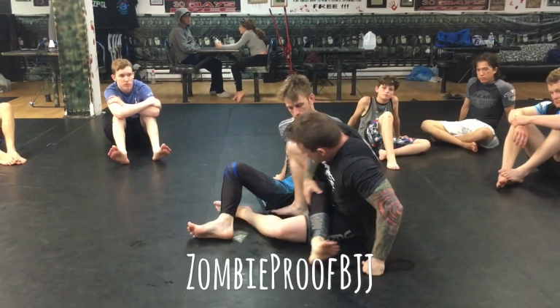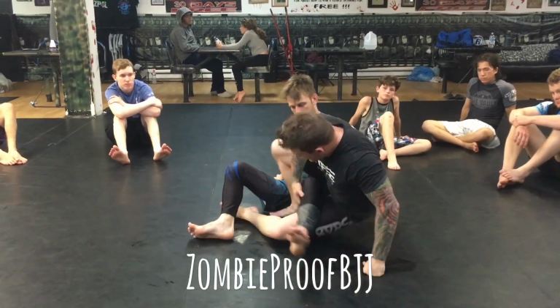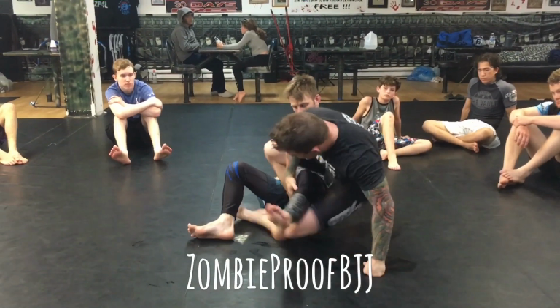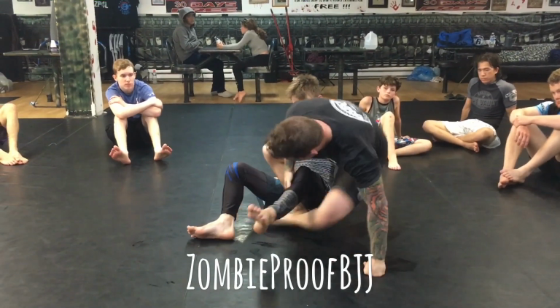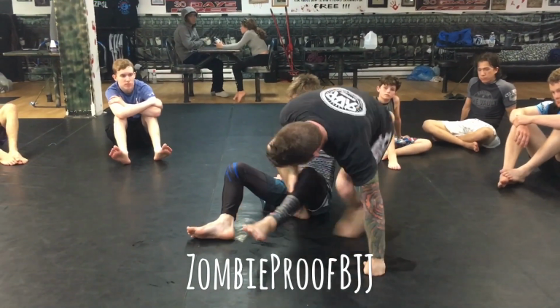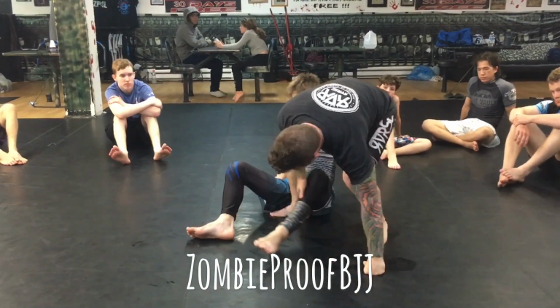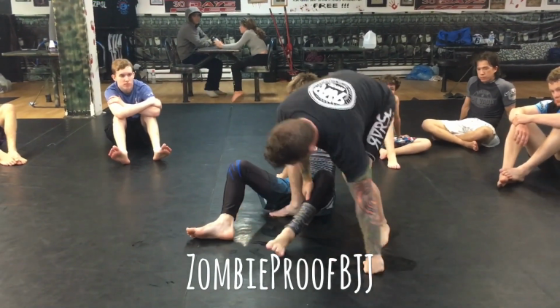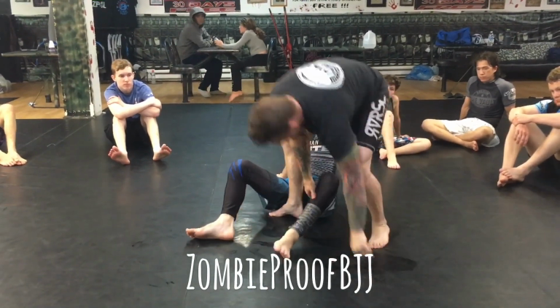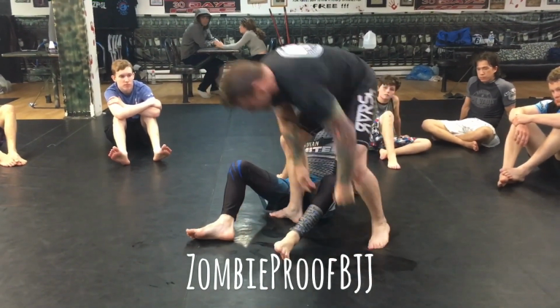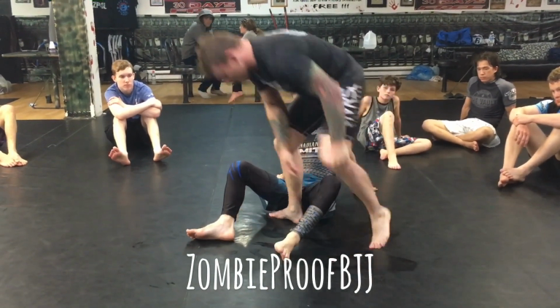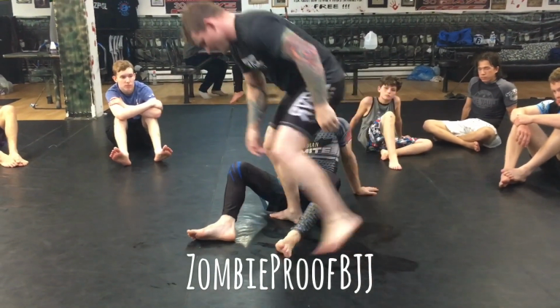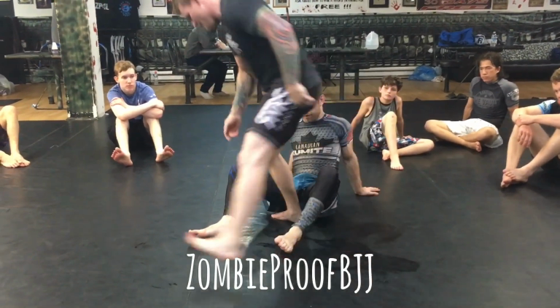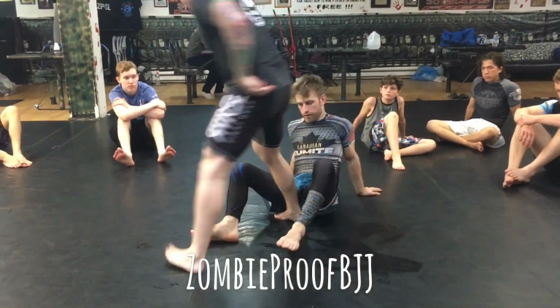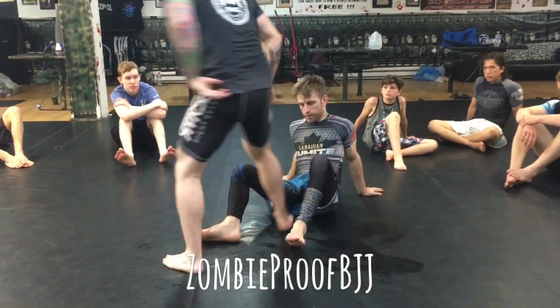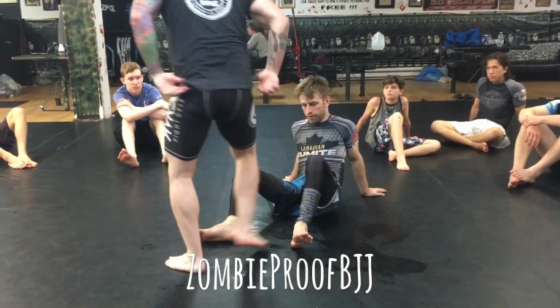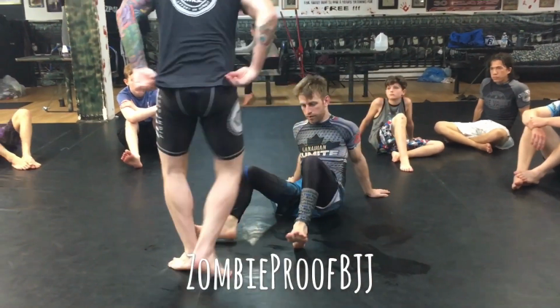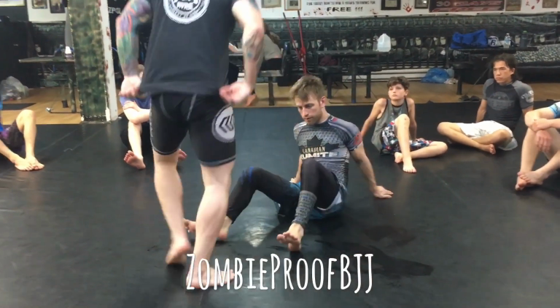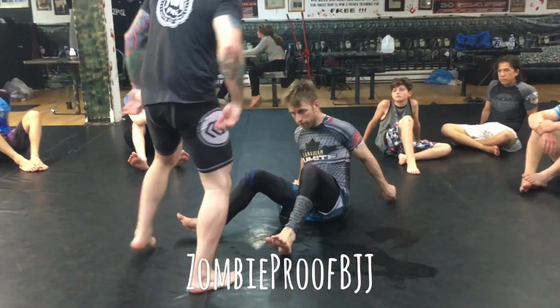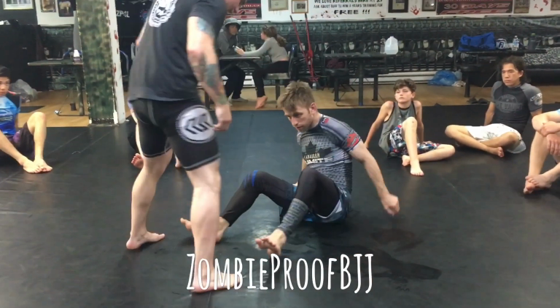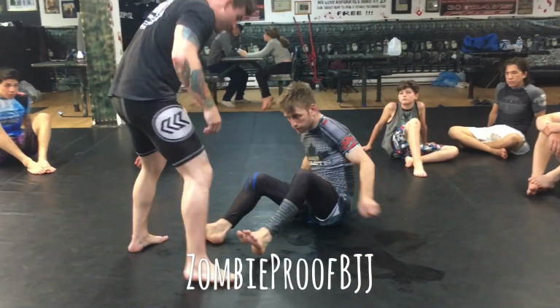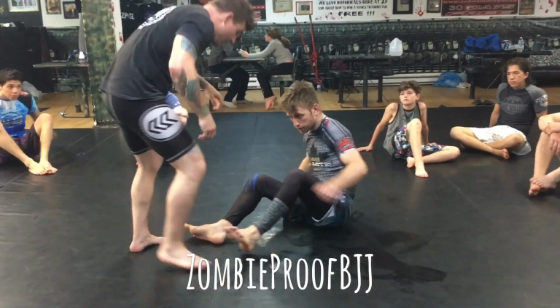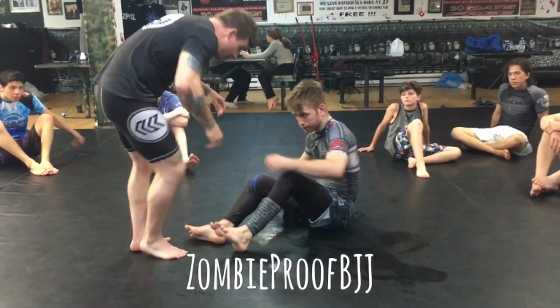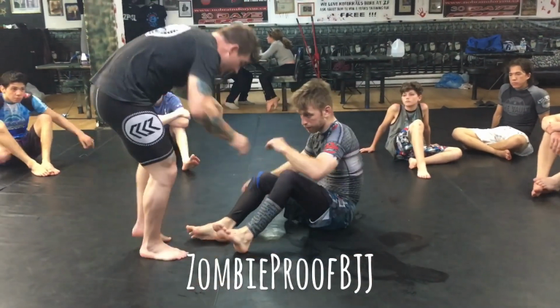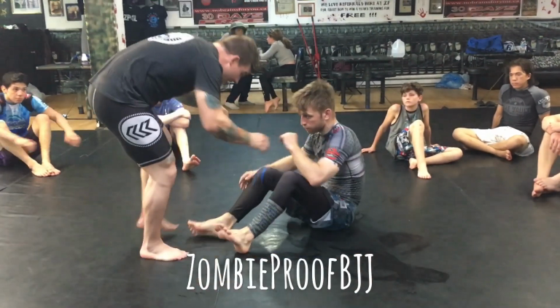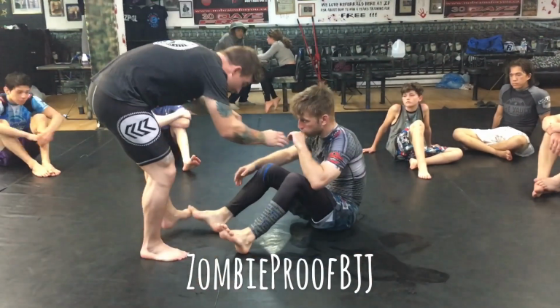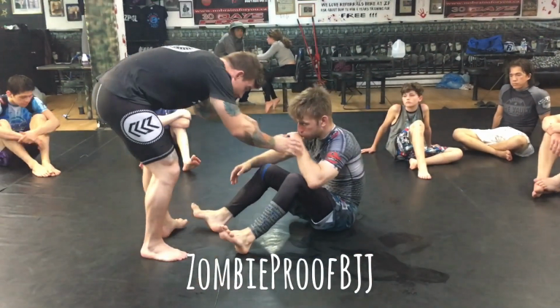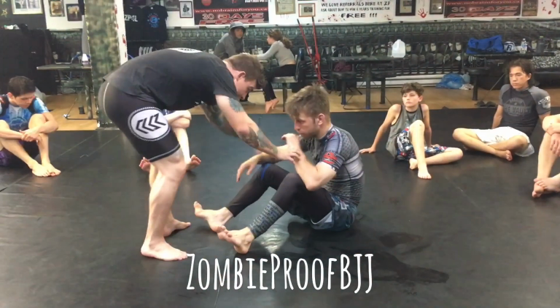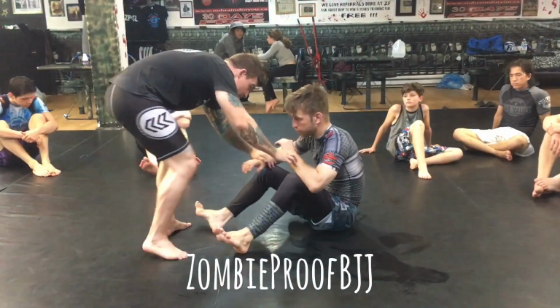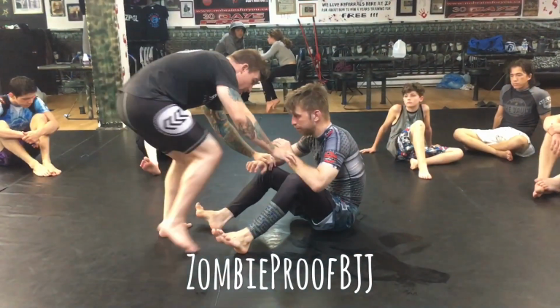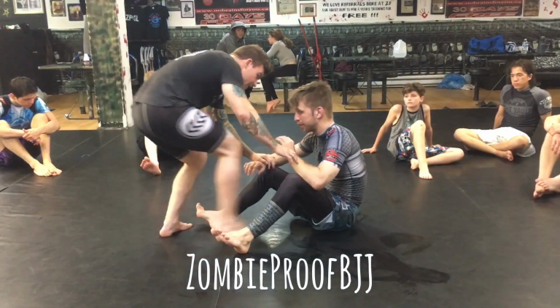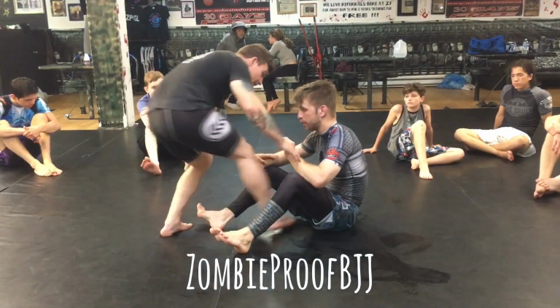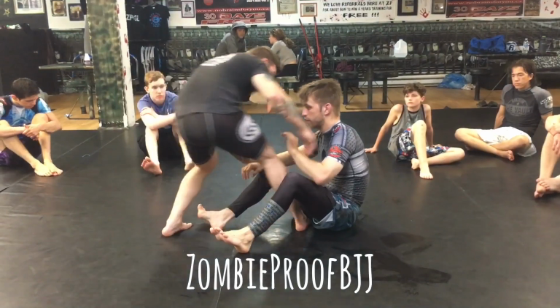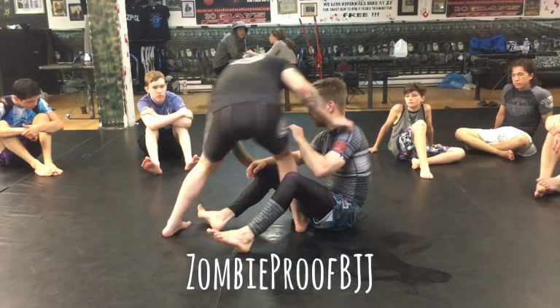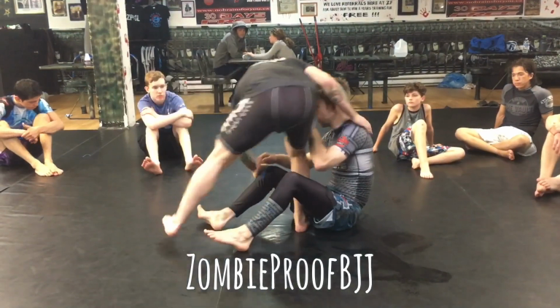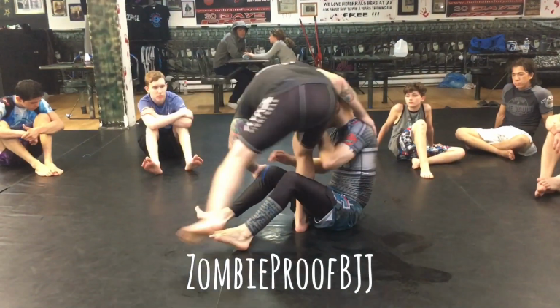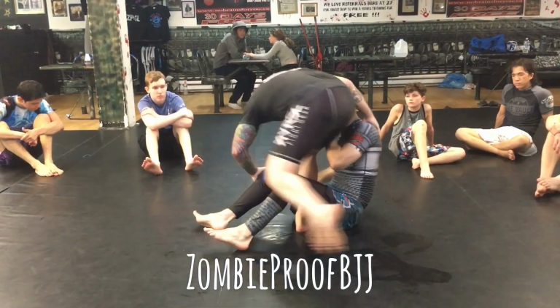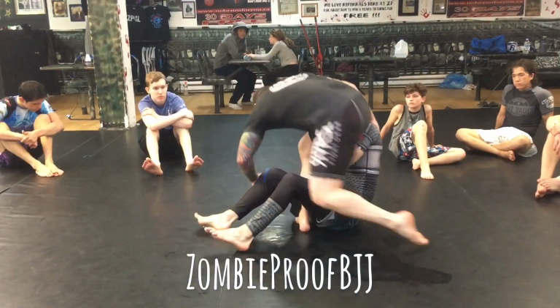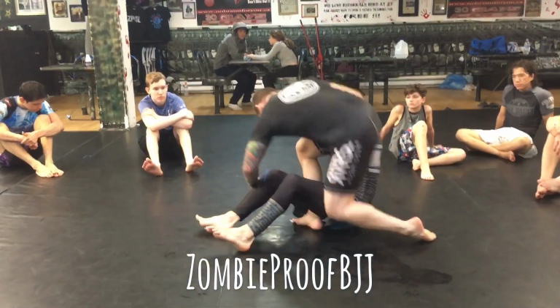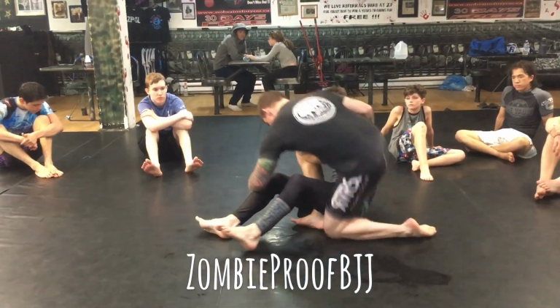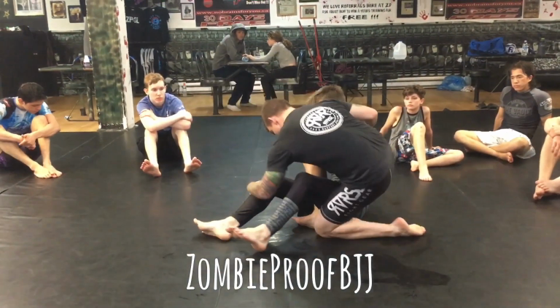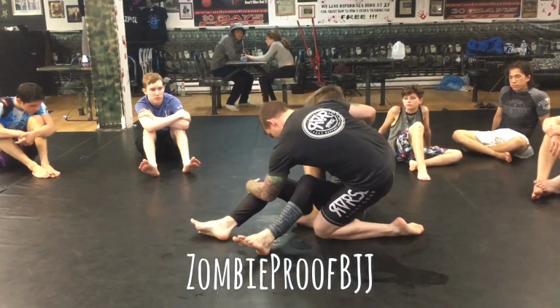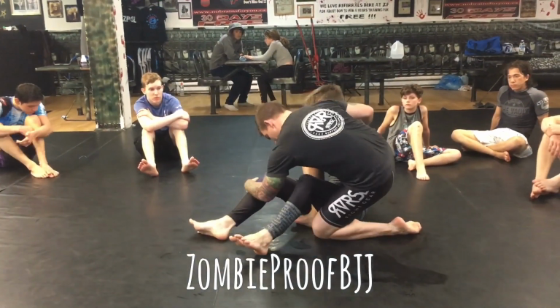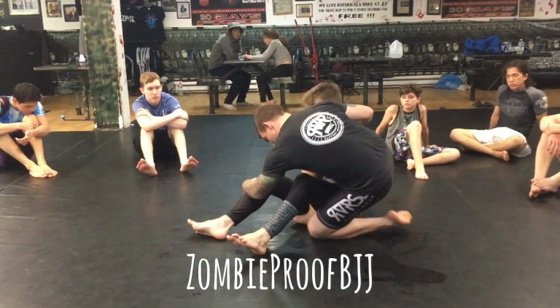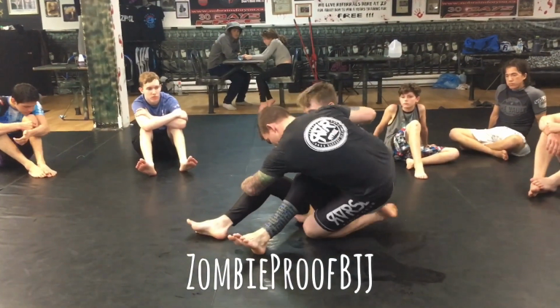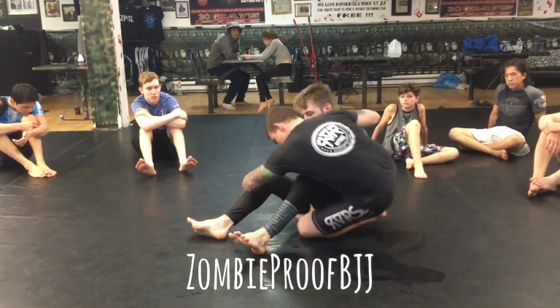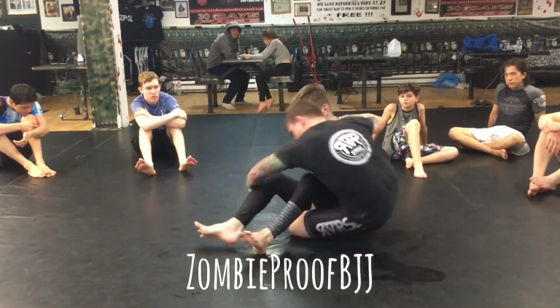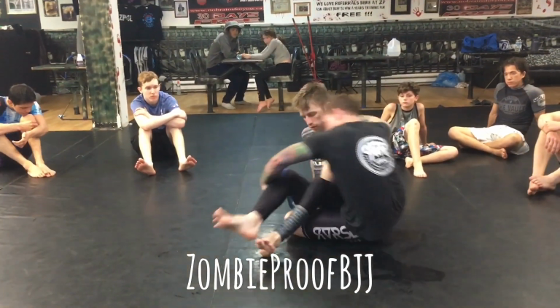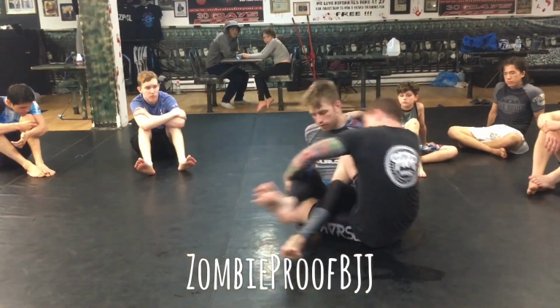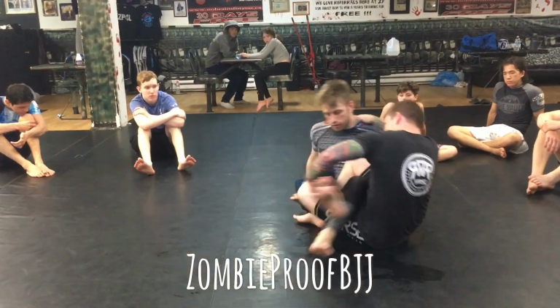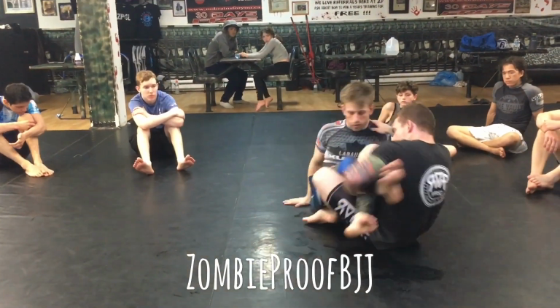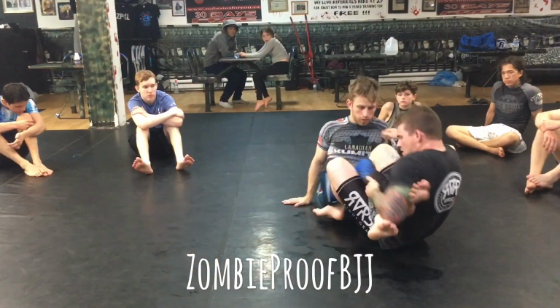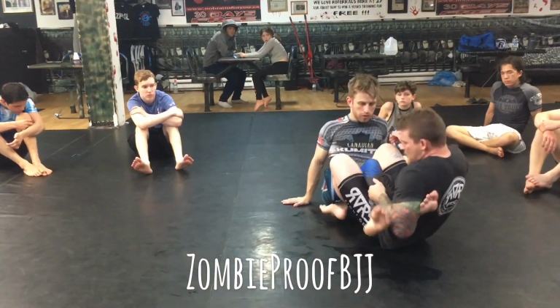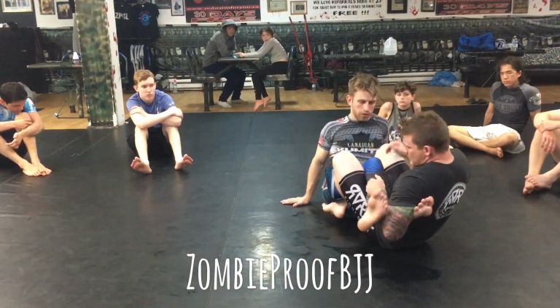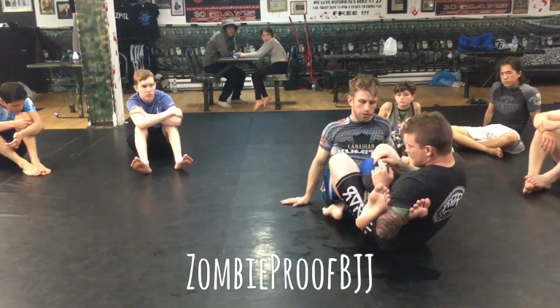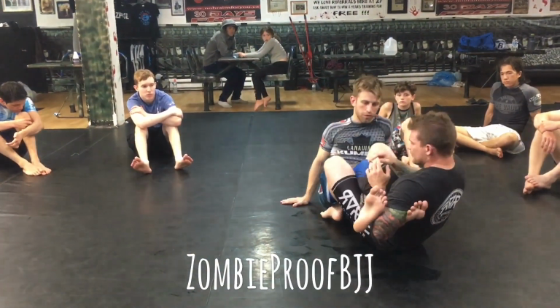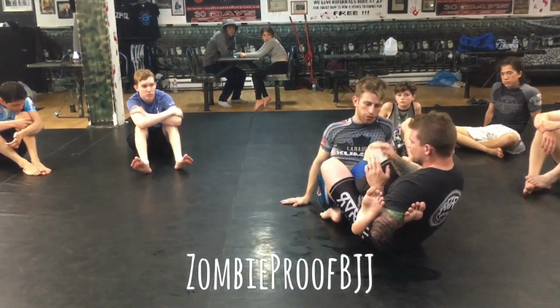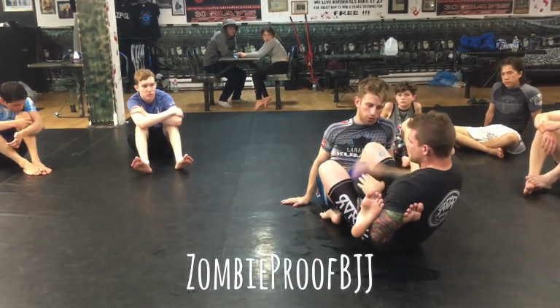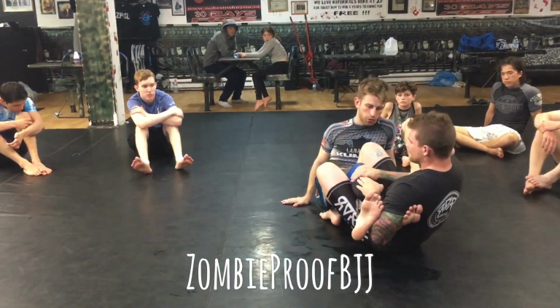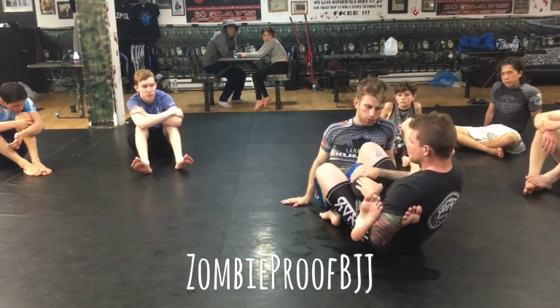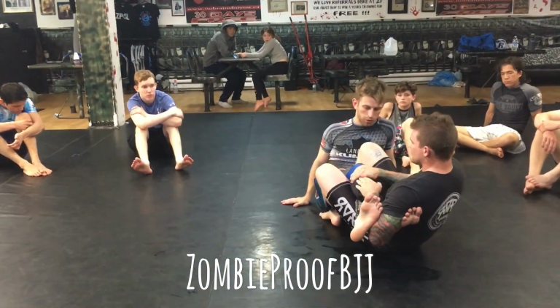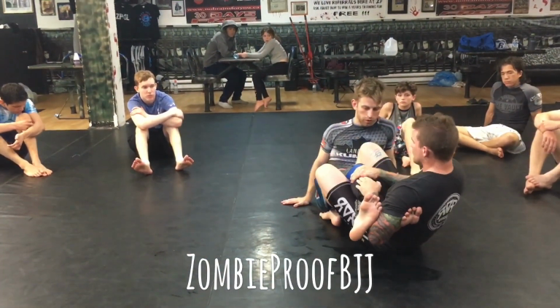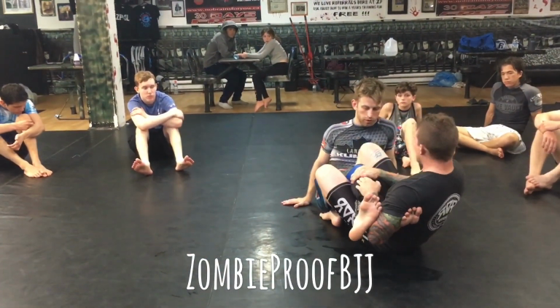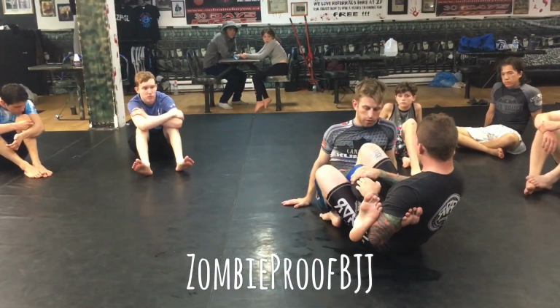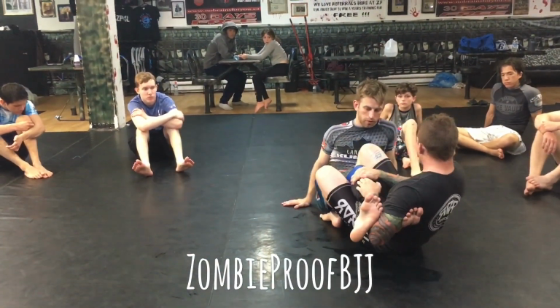I'll show you what I mean if you want to take the other leg. So right here — boom.